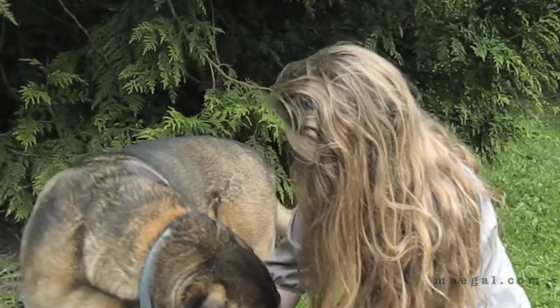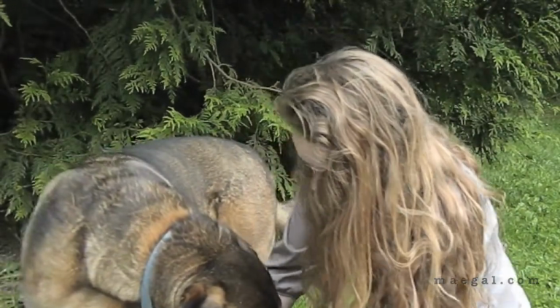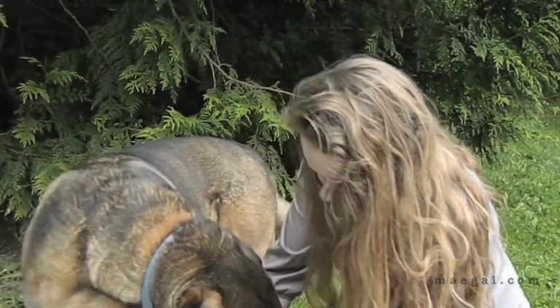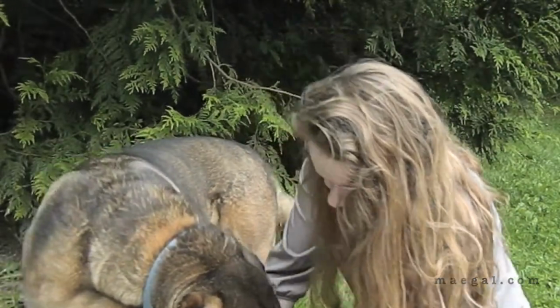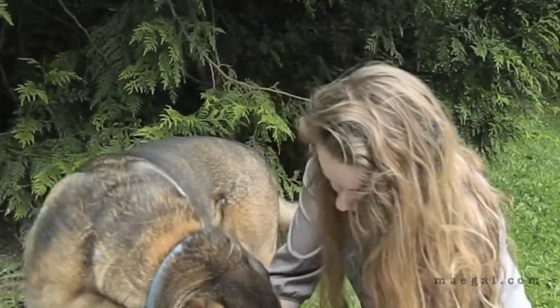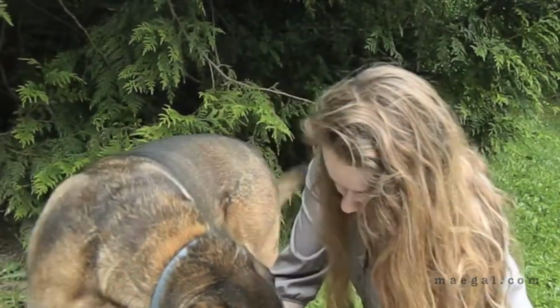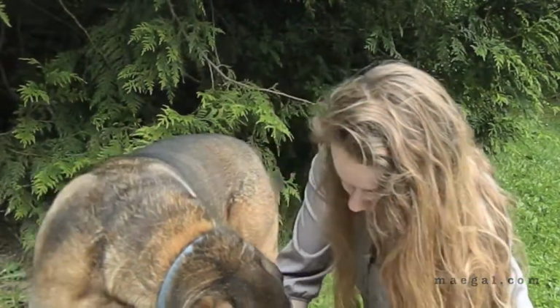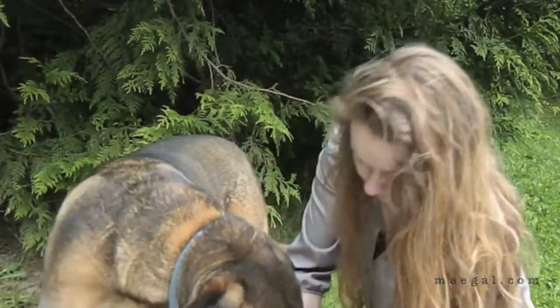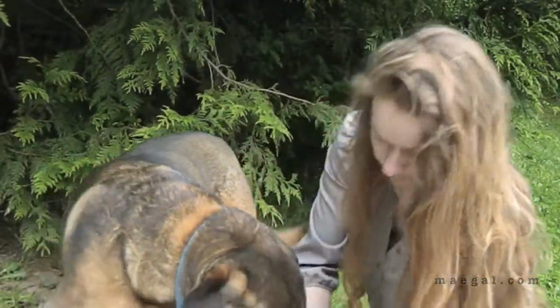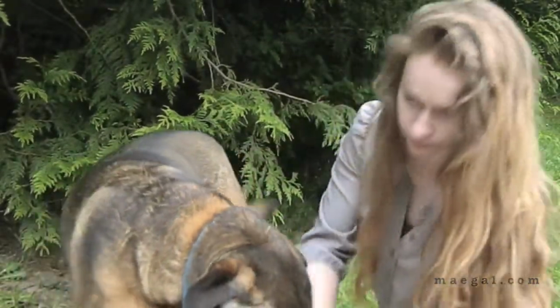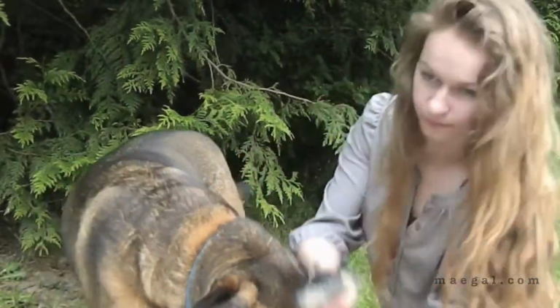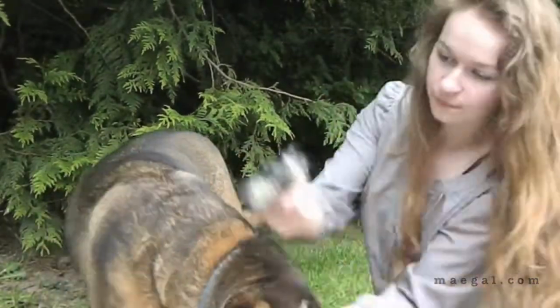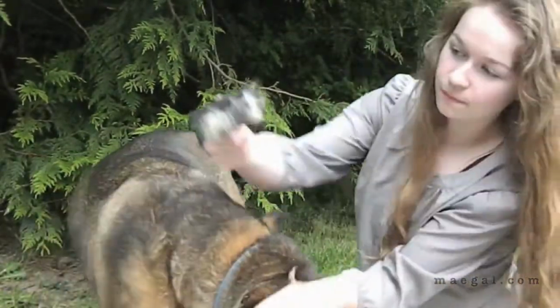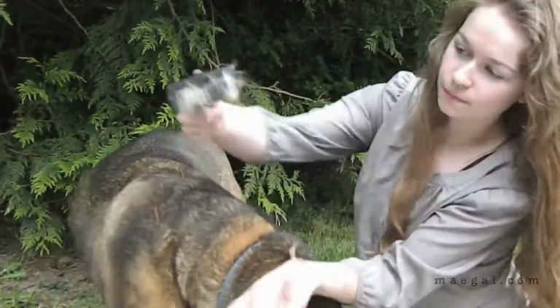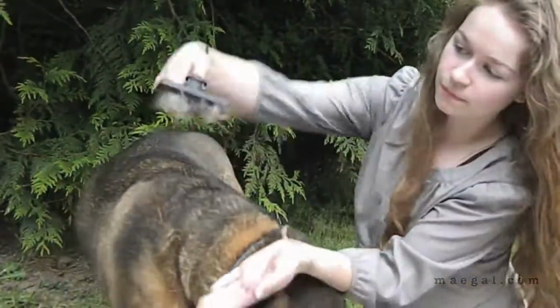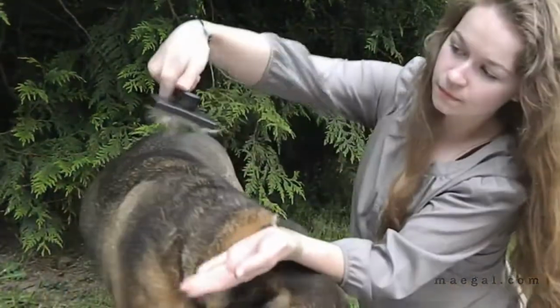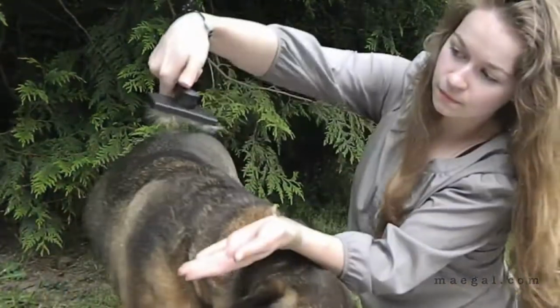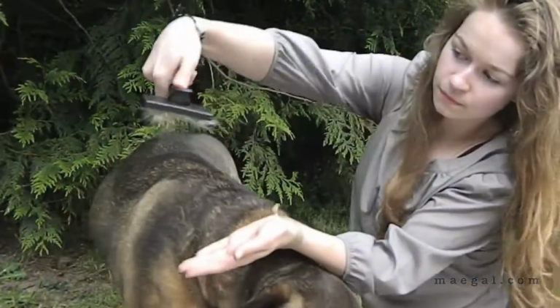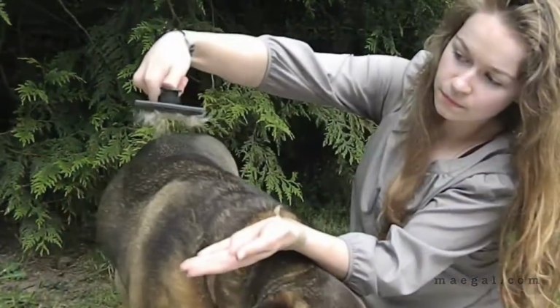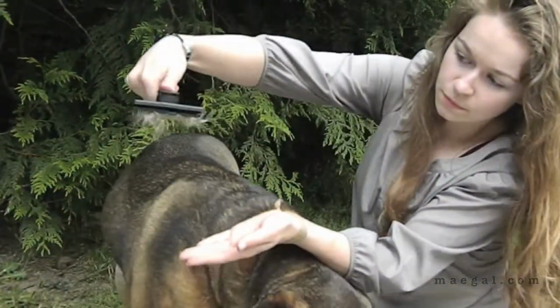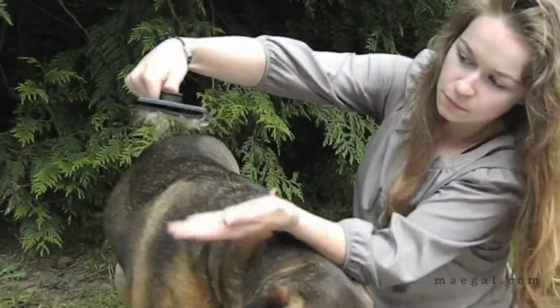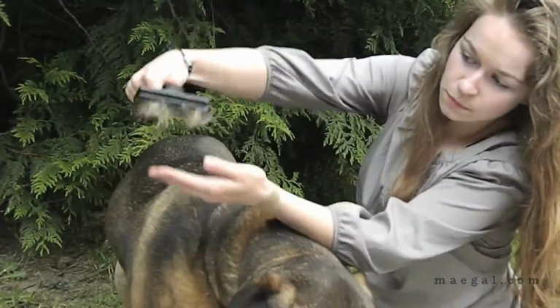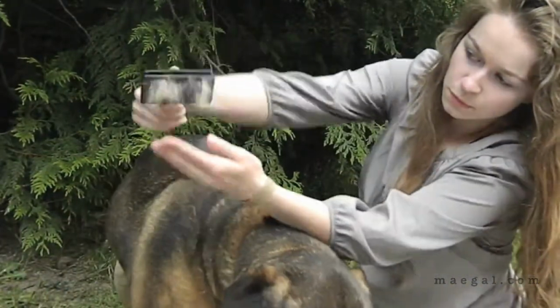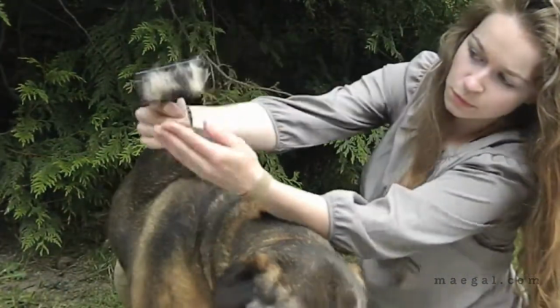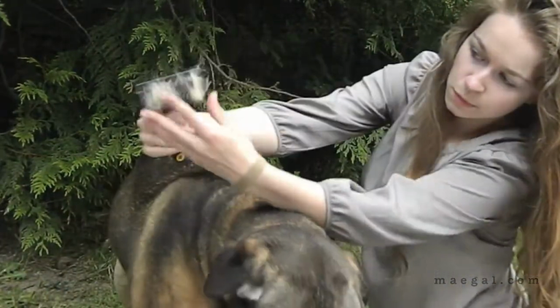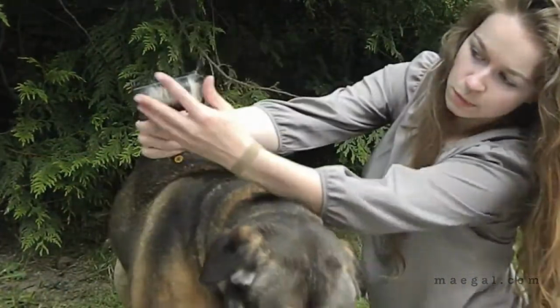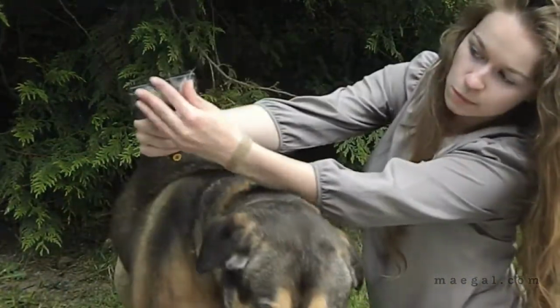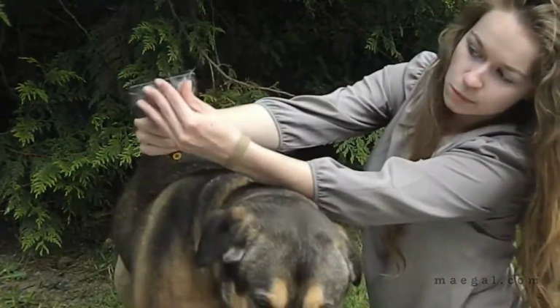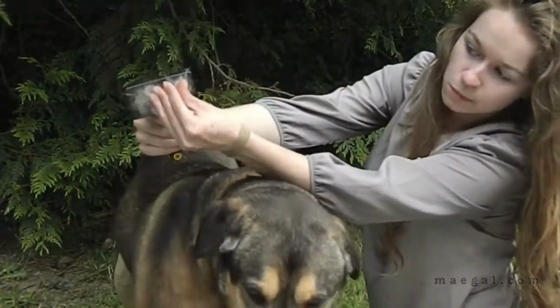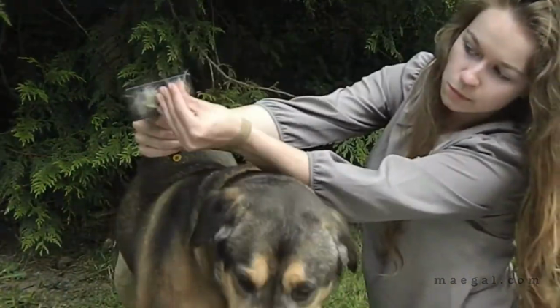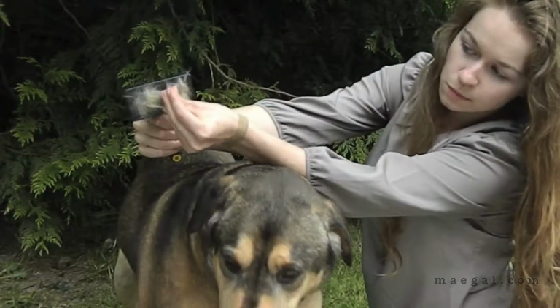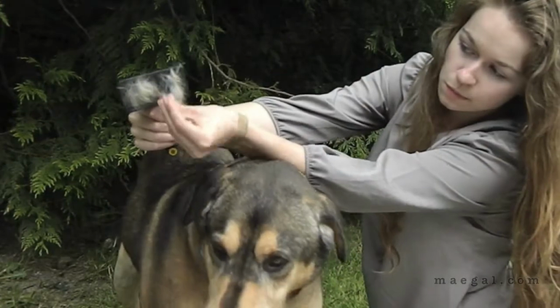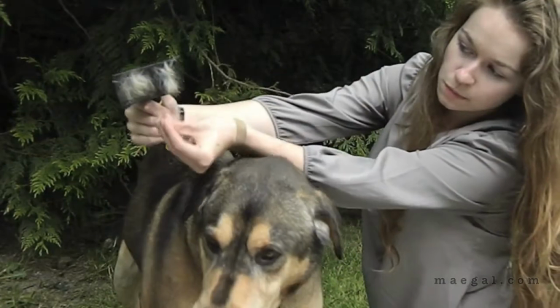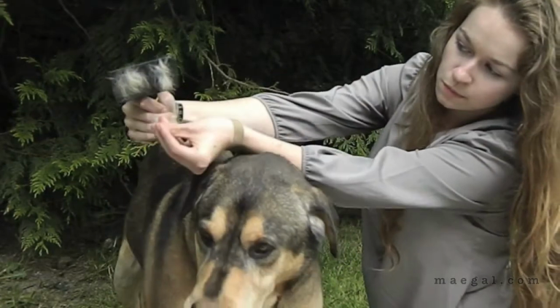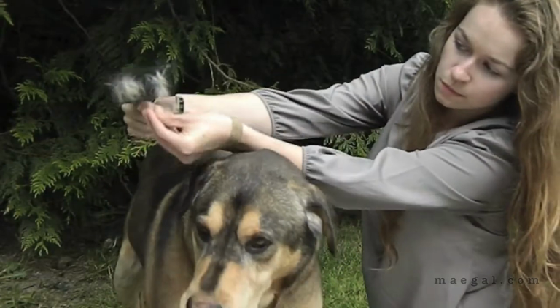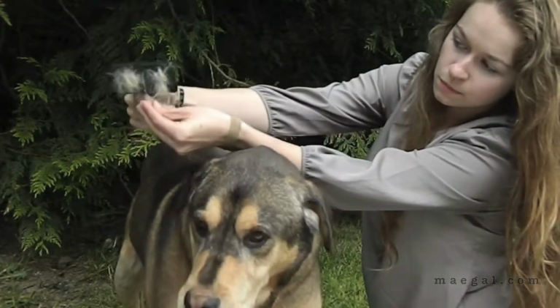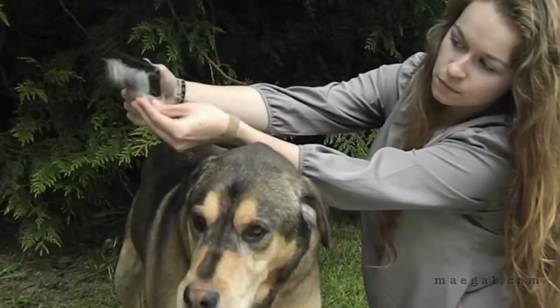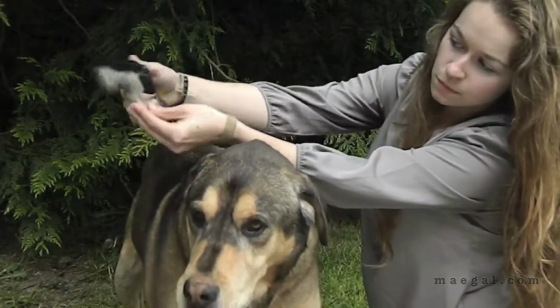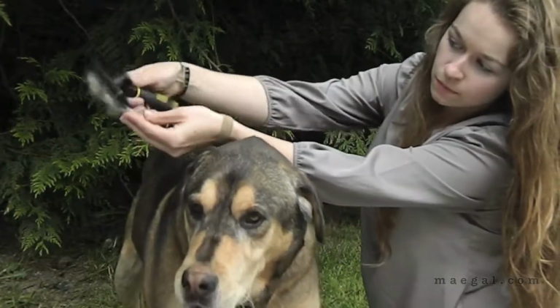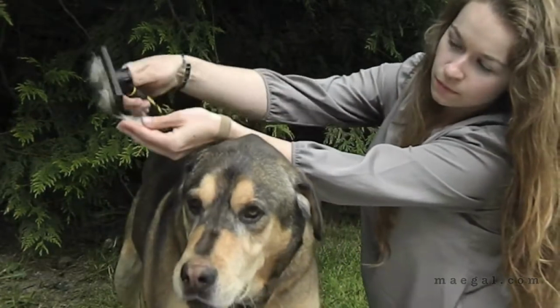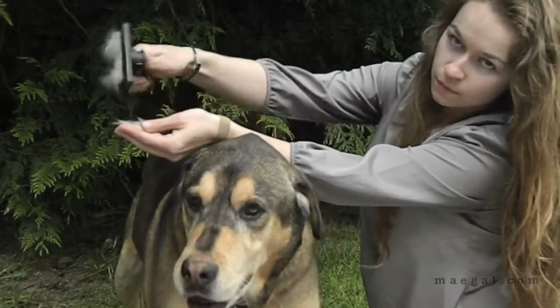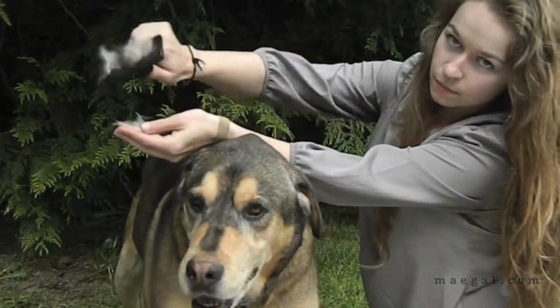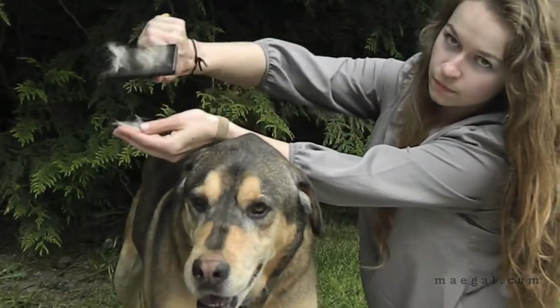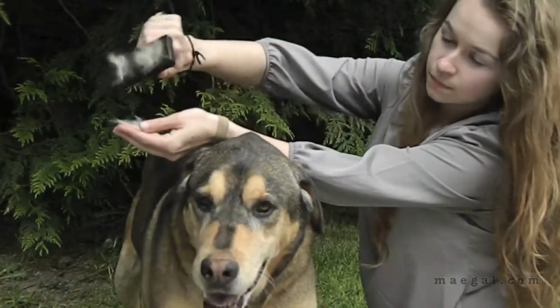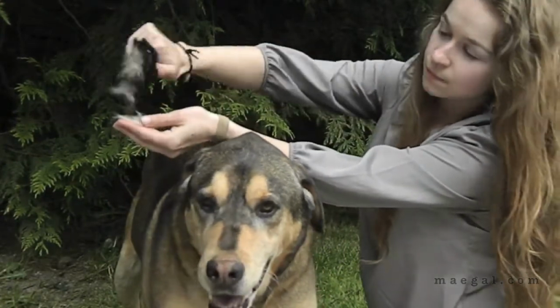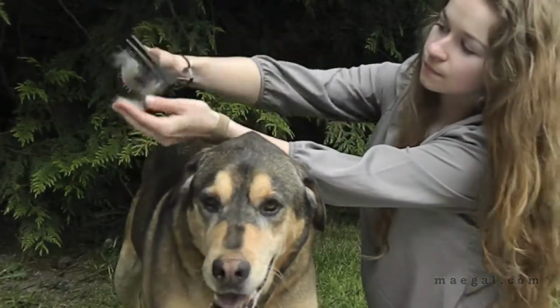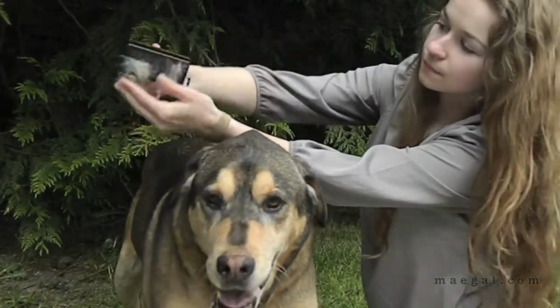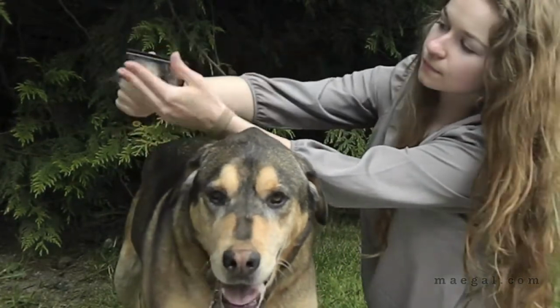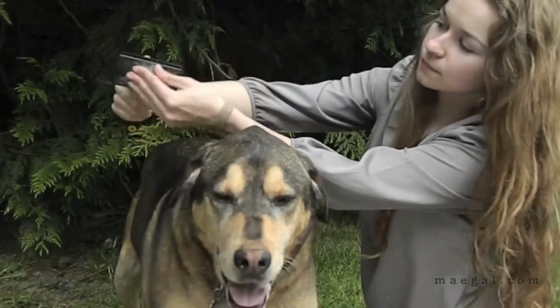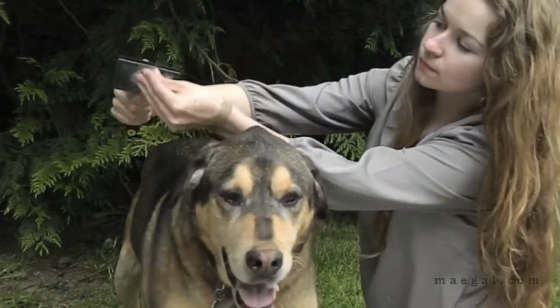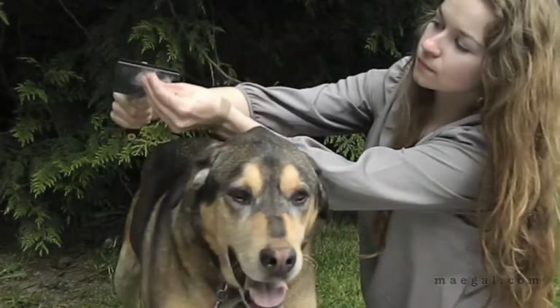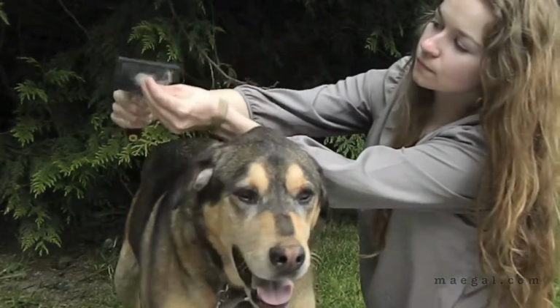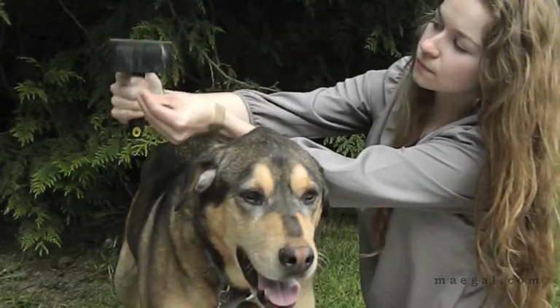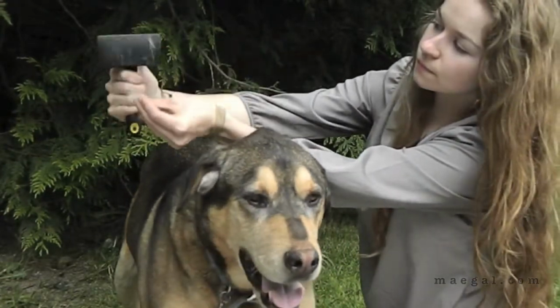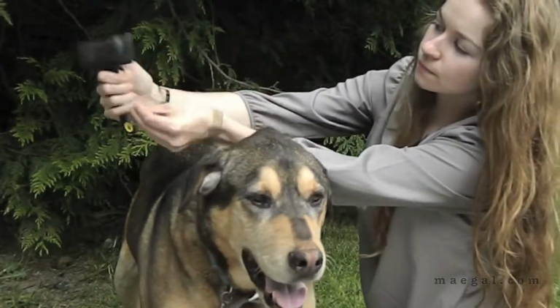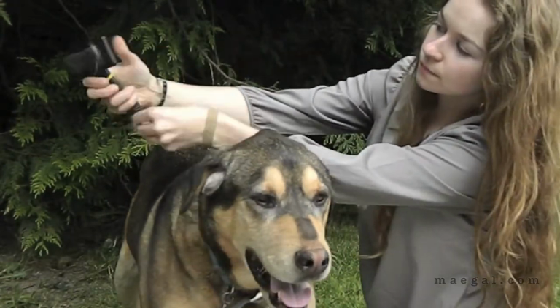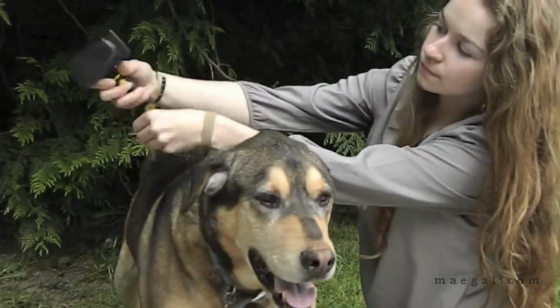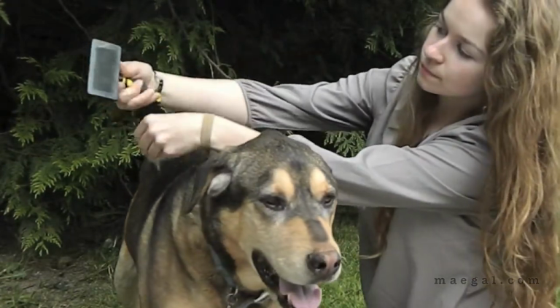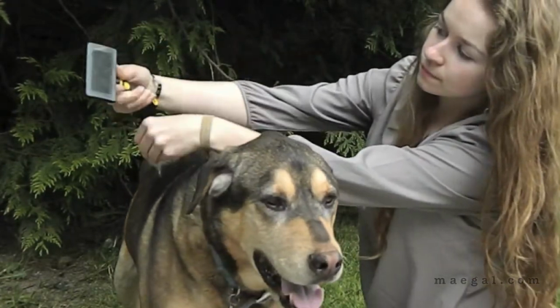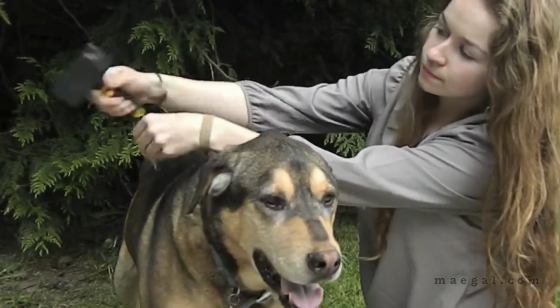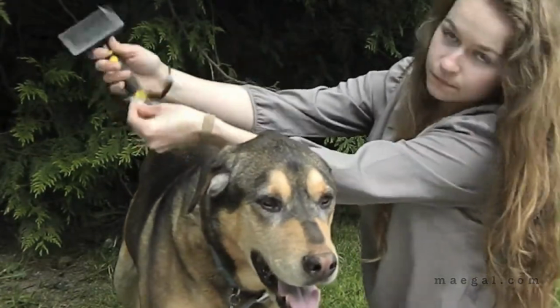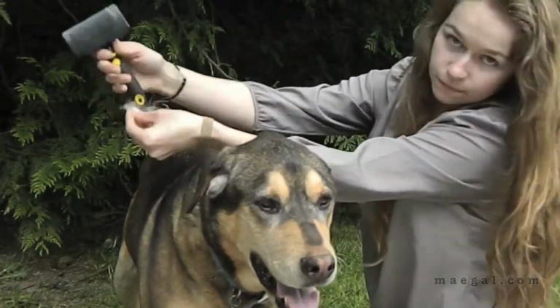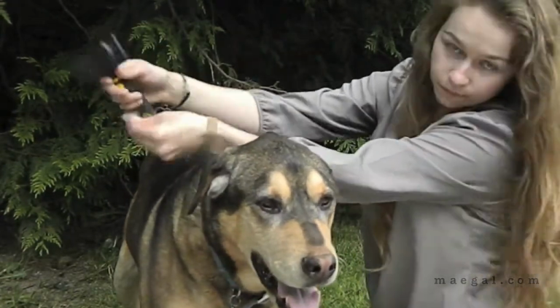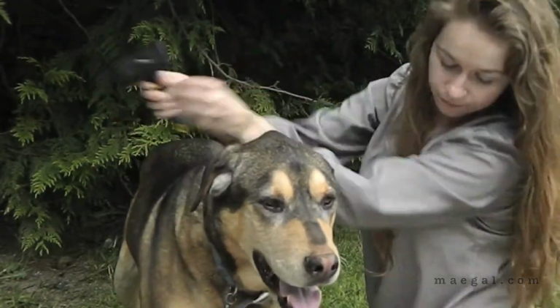On the back of this brush is a little button that if you press it, it pushes the fur forward so you don't have to get your hands all involved with the pokey bristles.